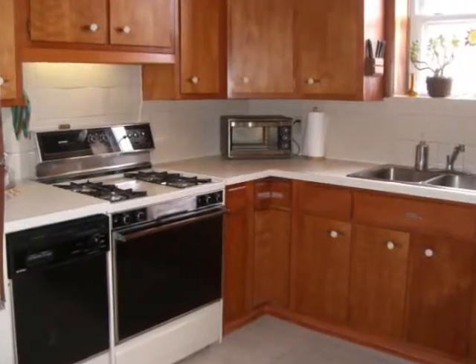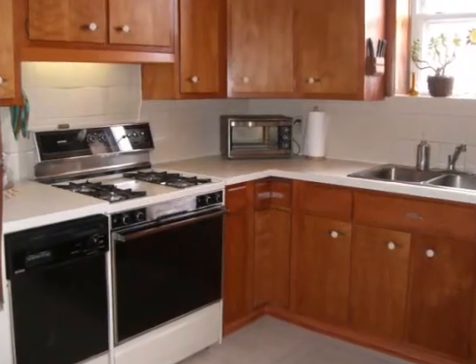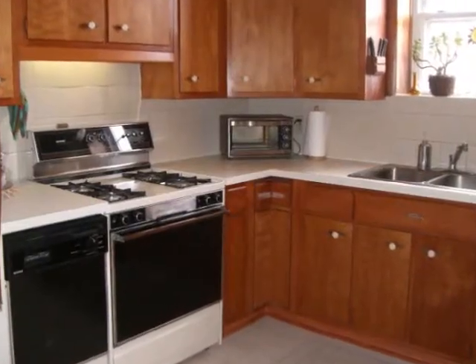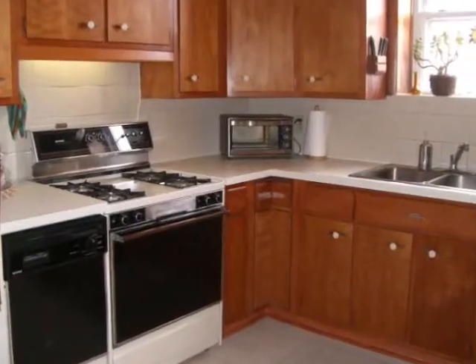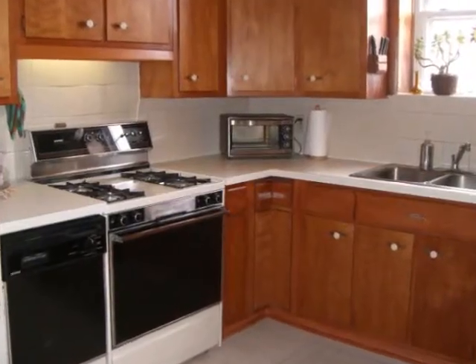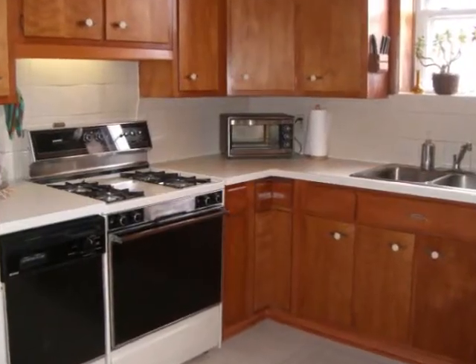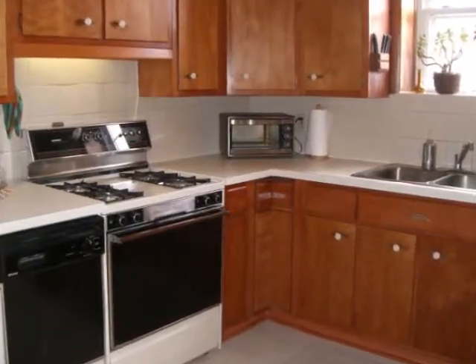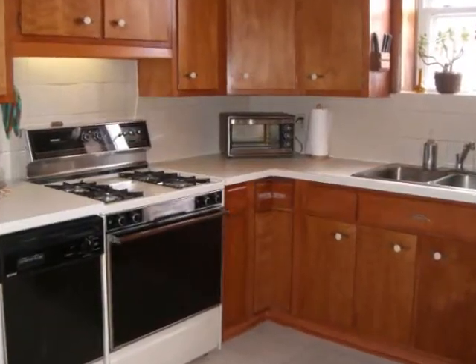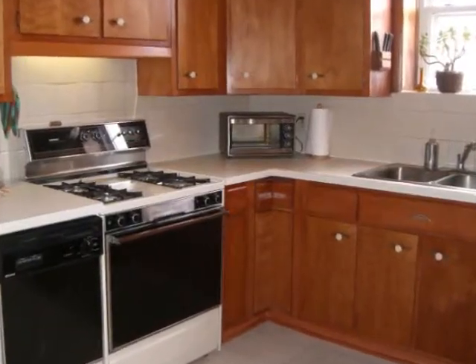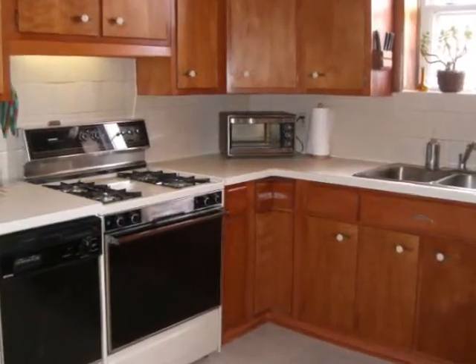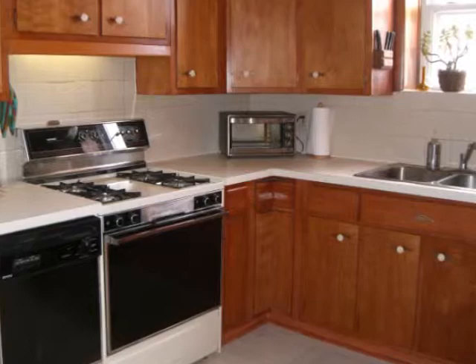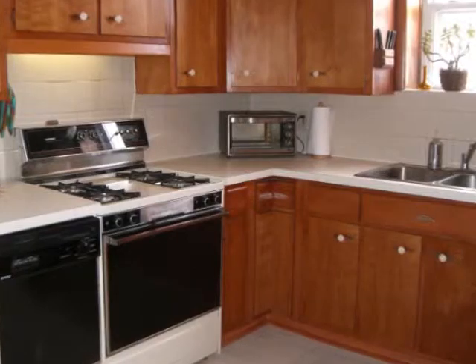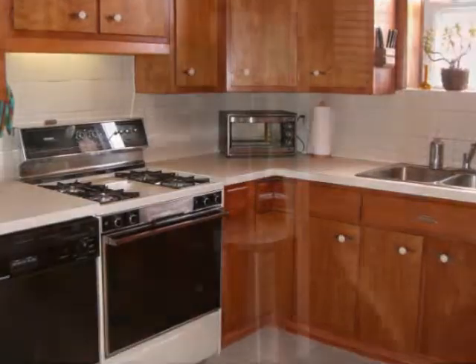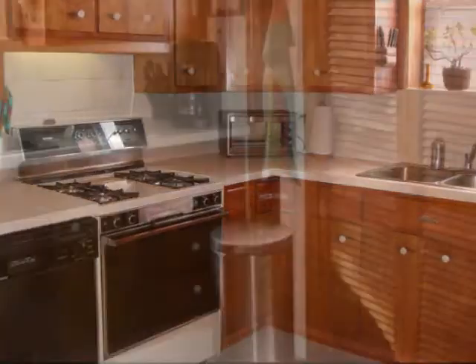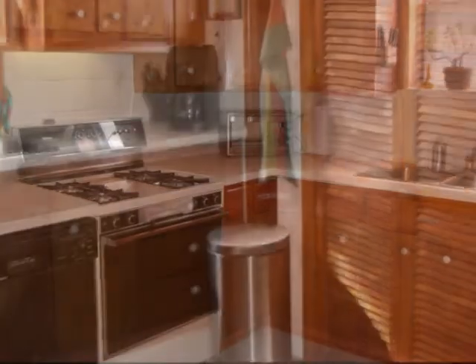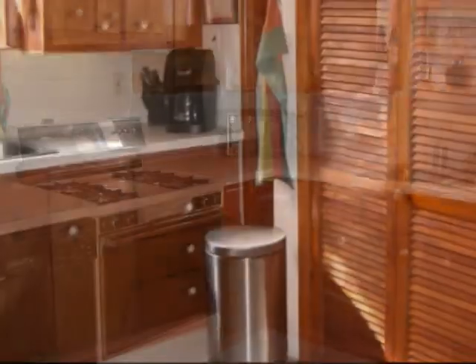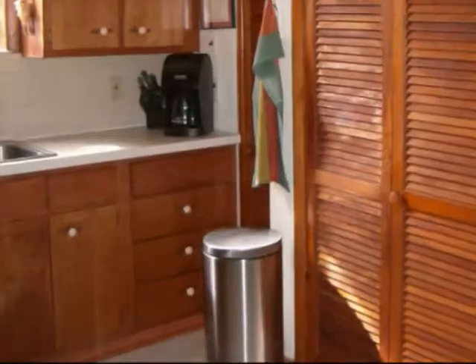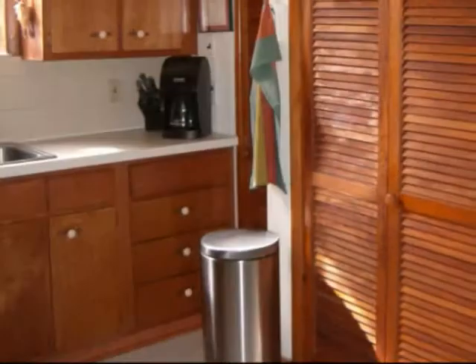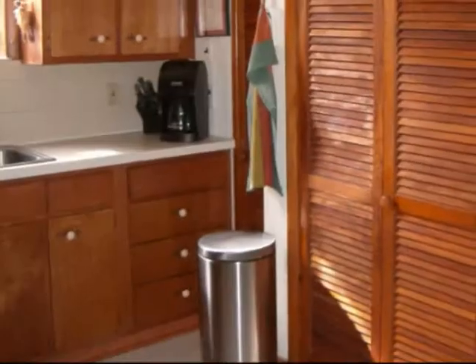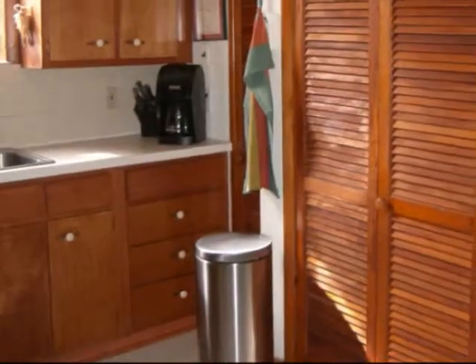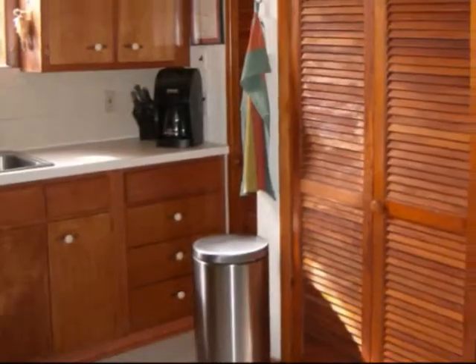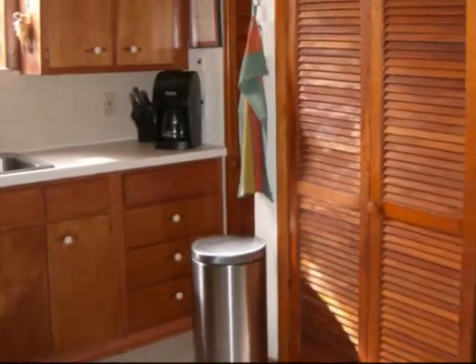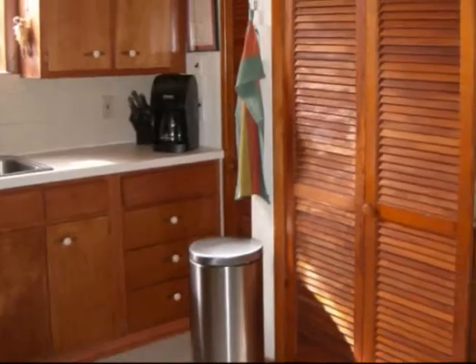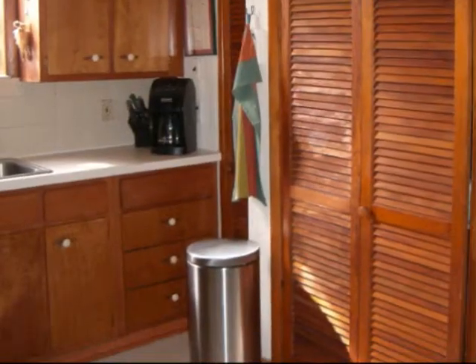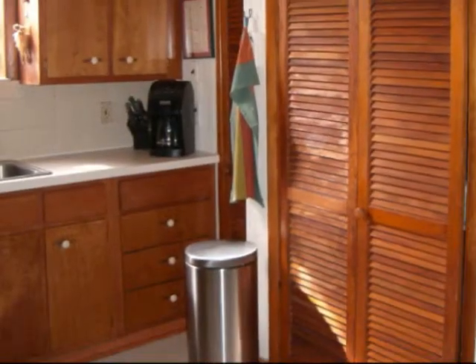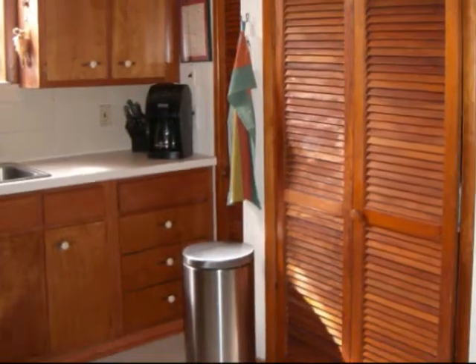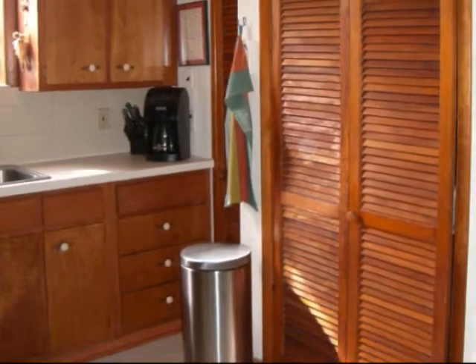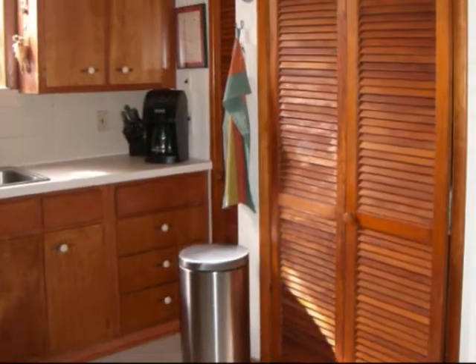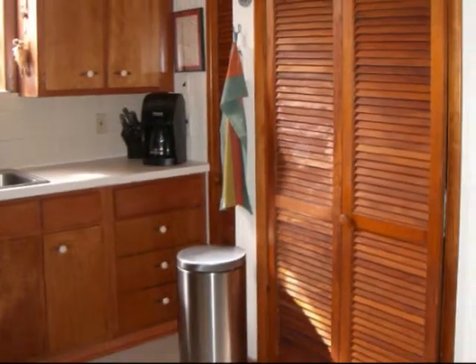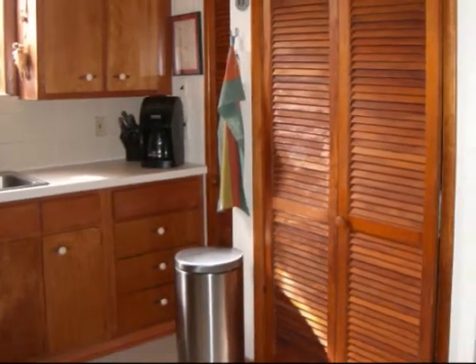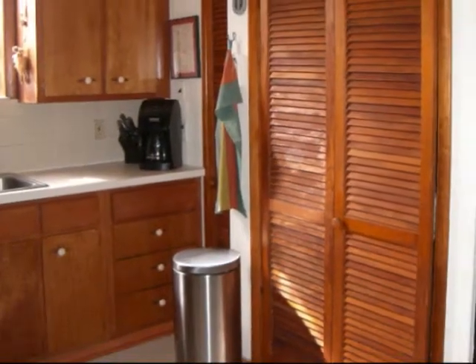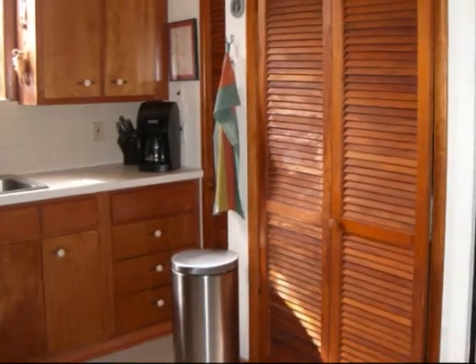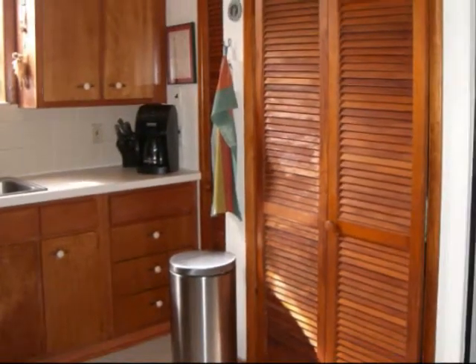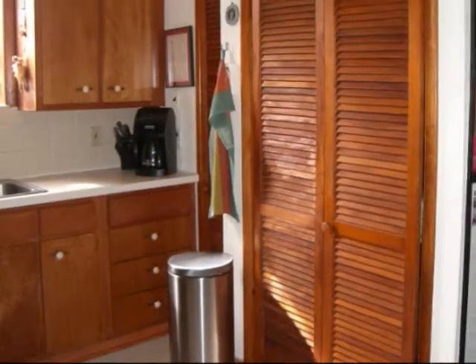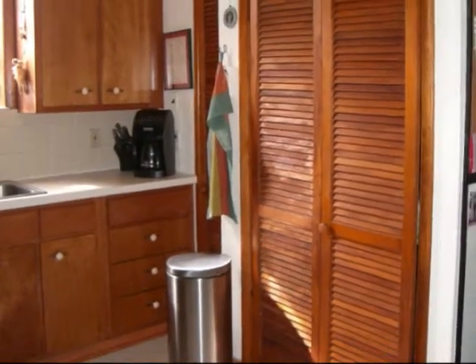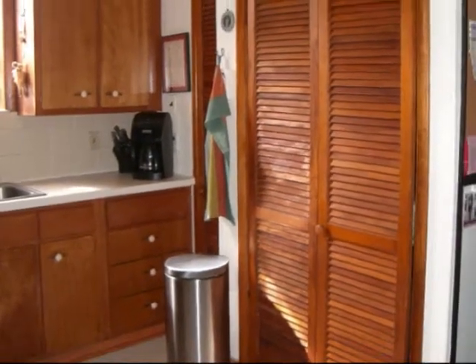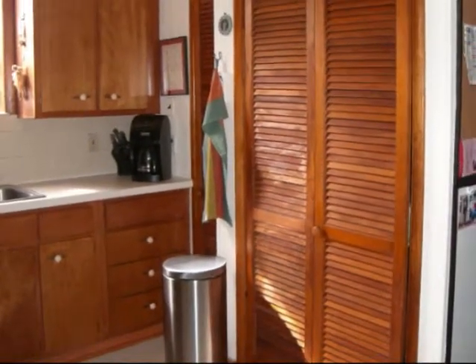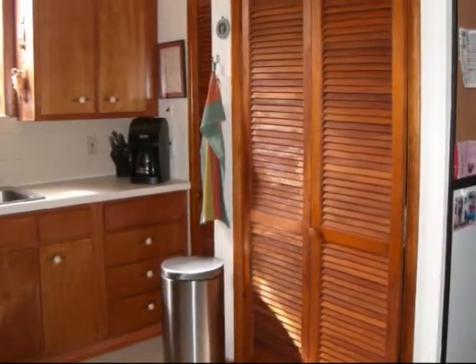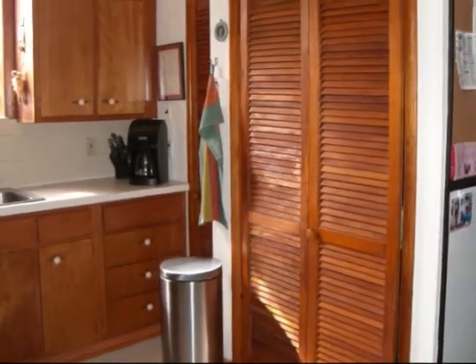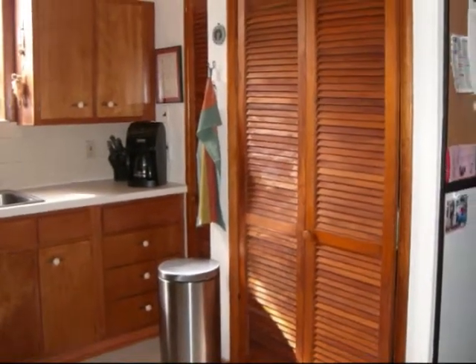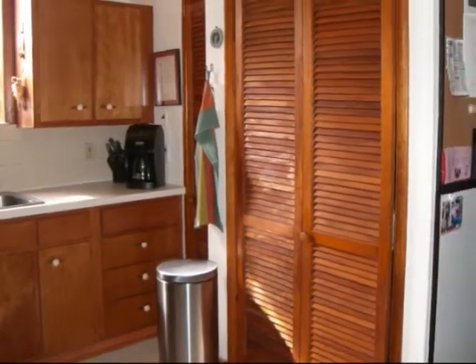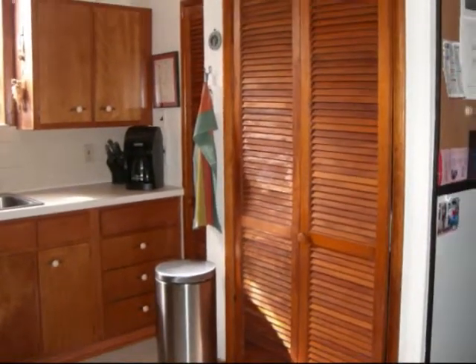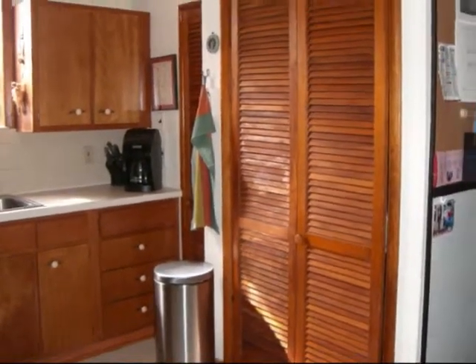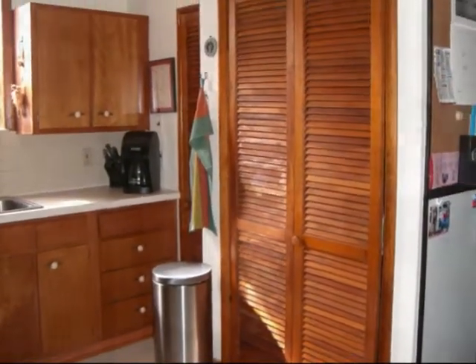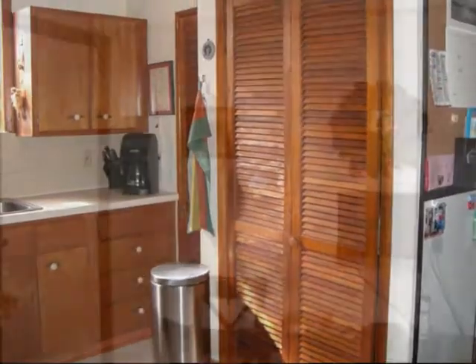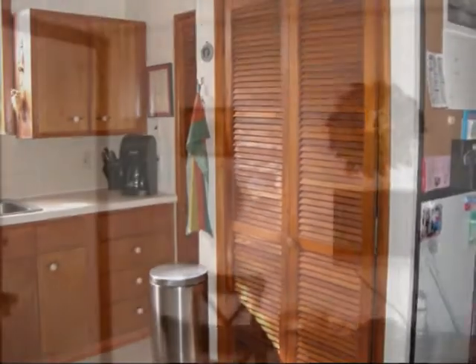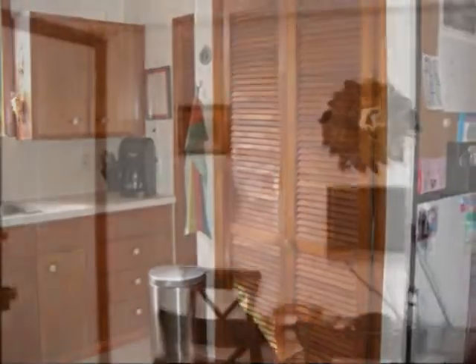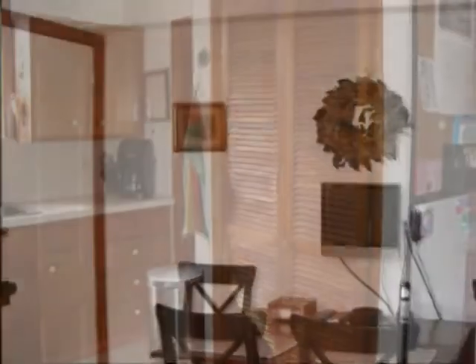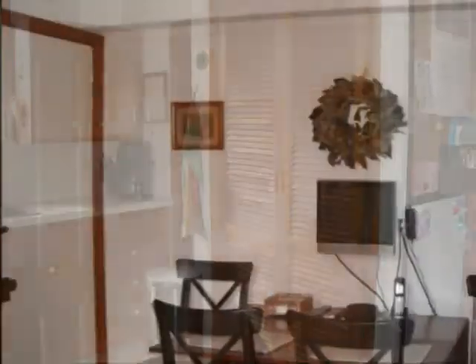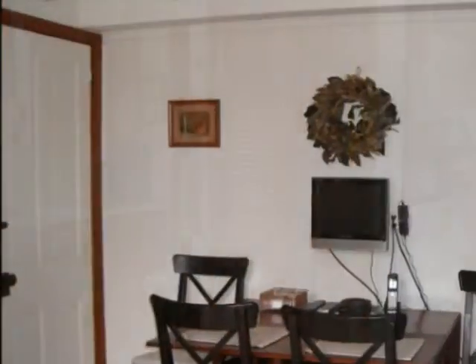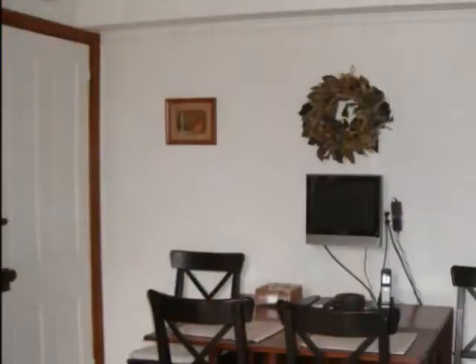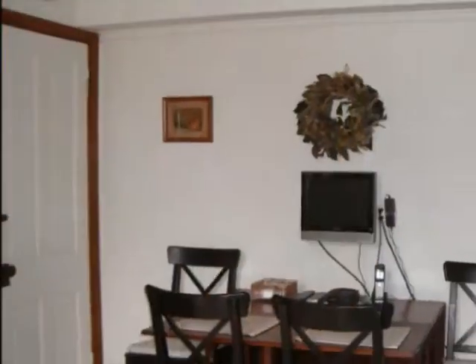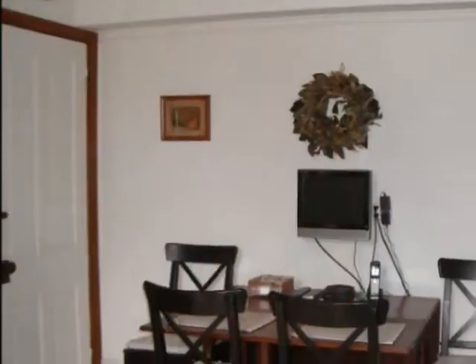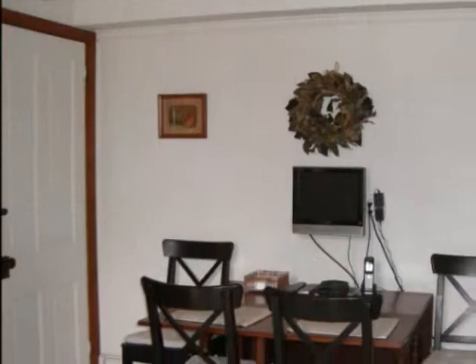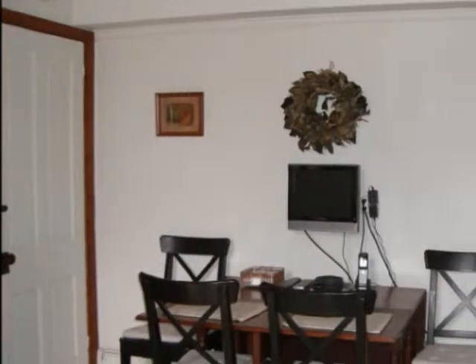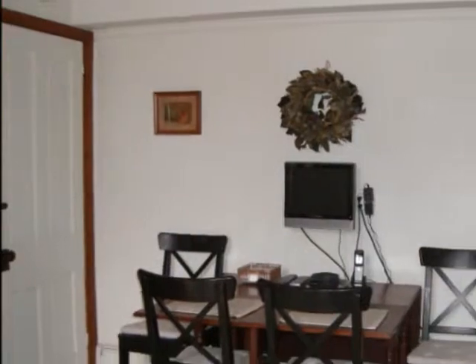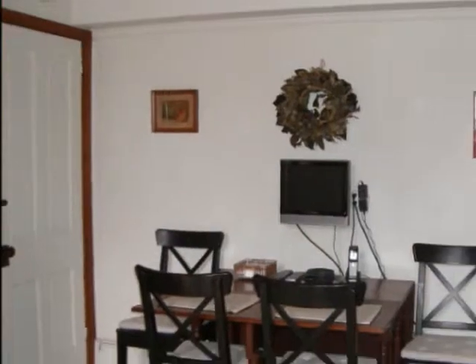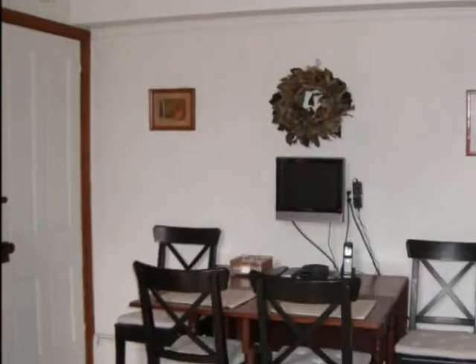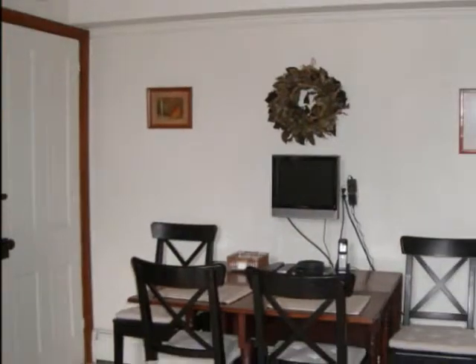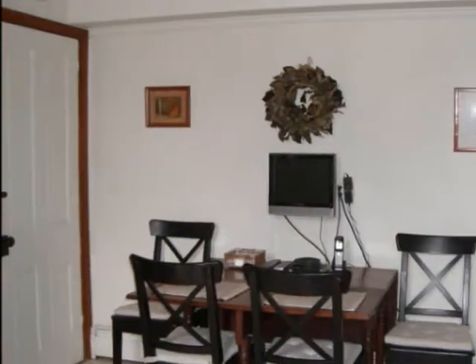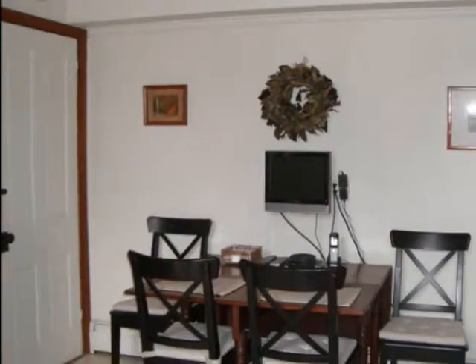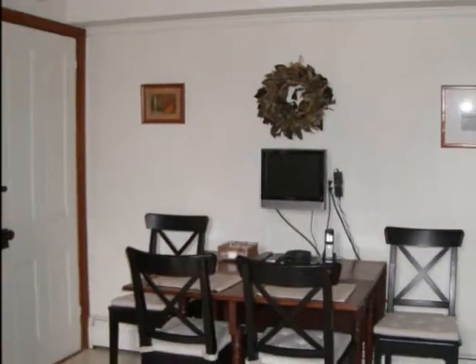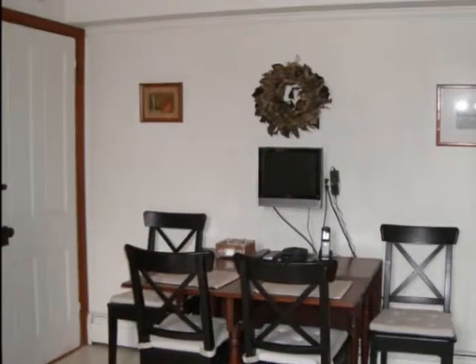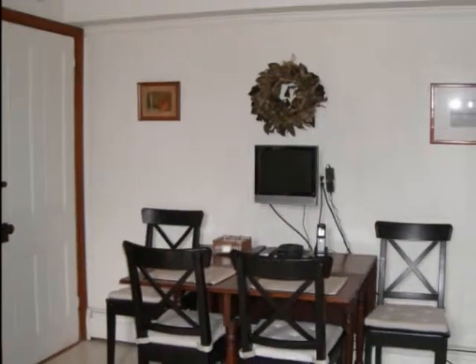The kitchen has a great layout and a handy very deep pantry. Brand new countertops make this kitchen sparkle.